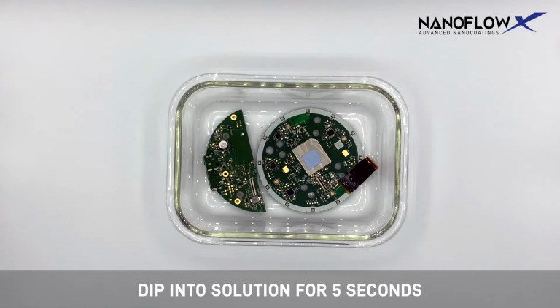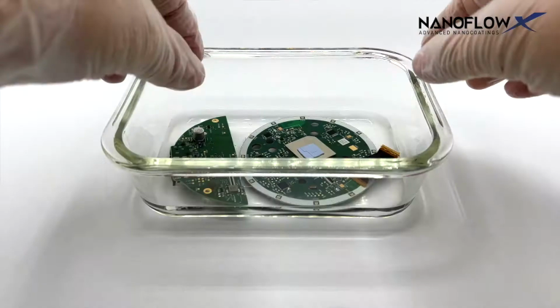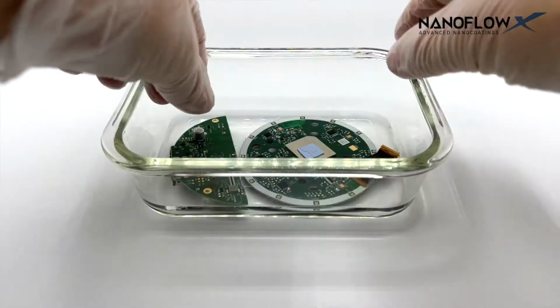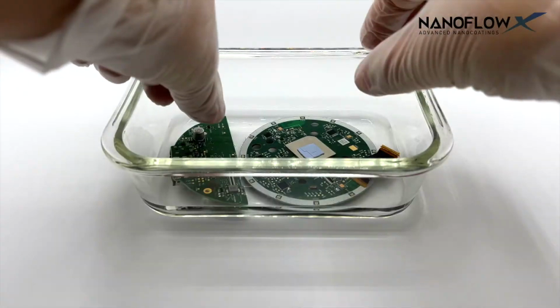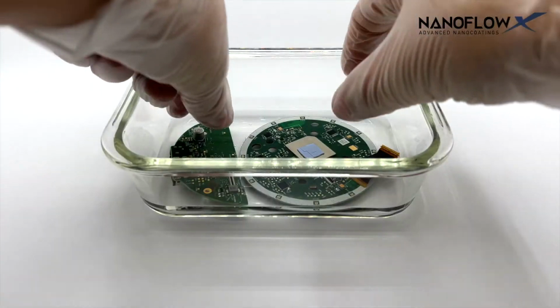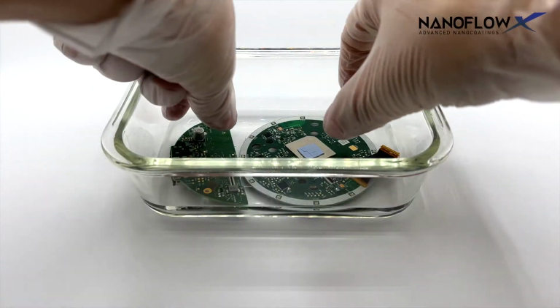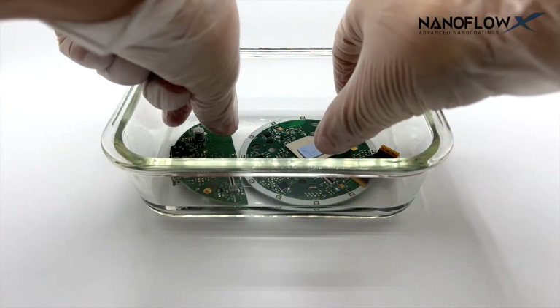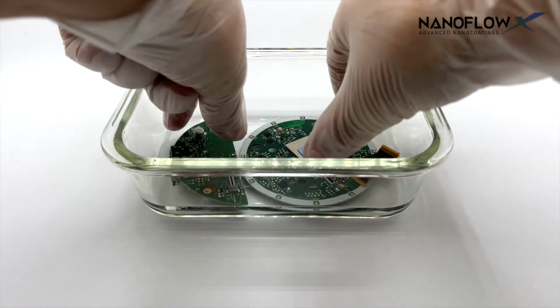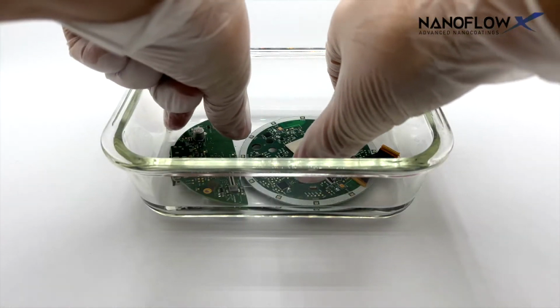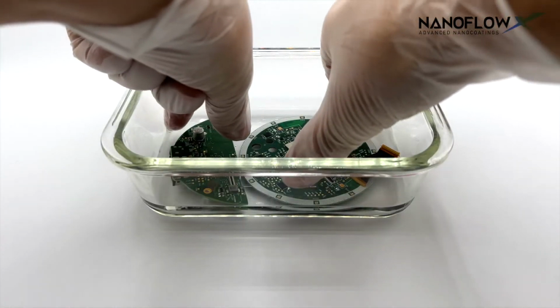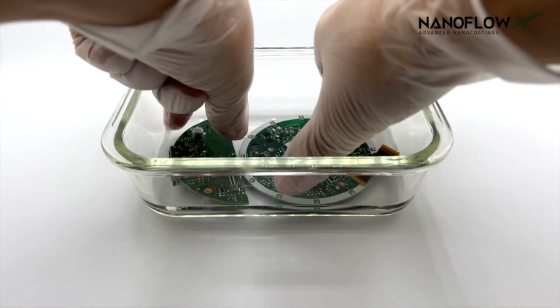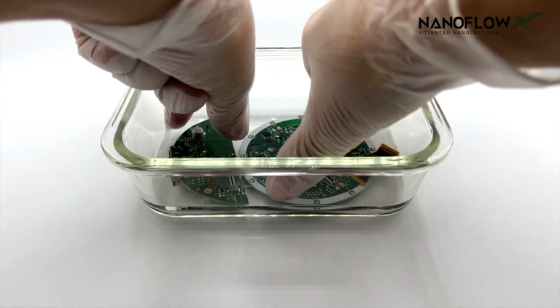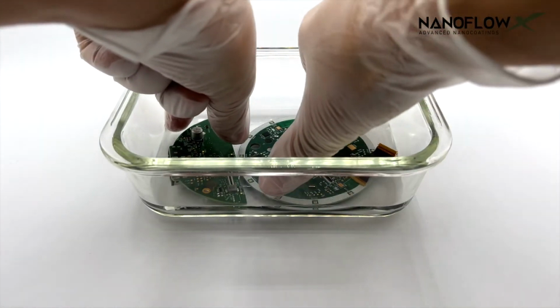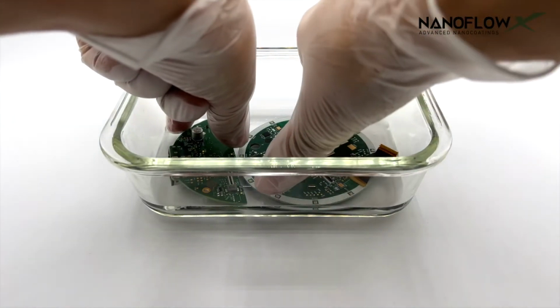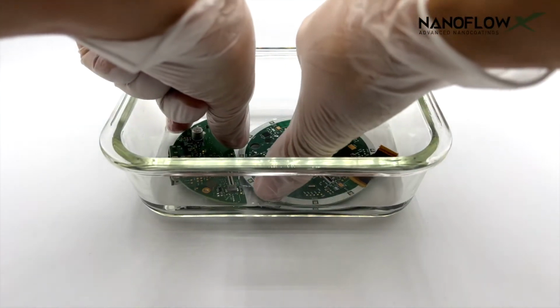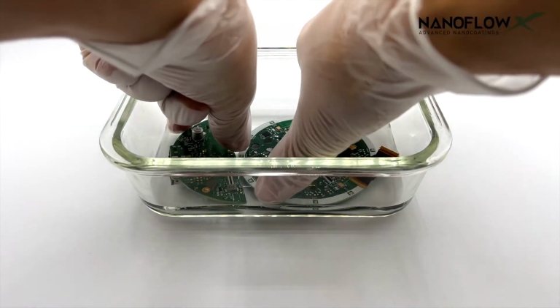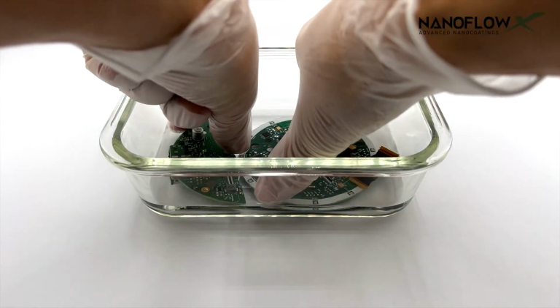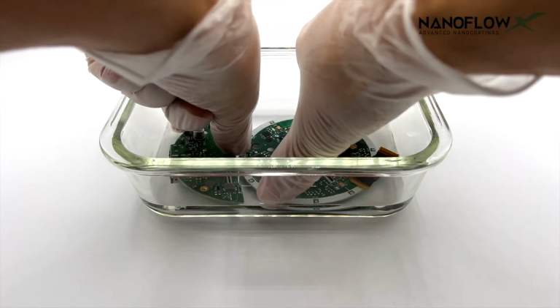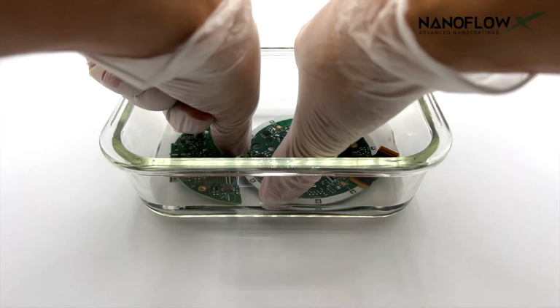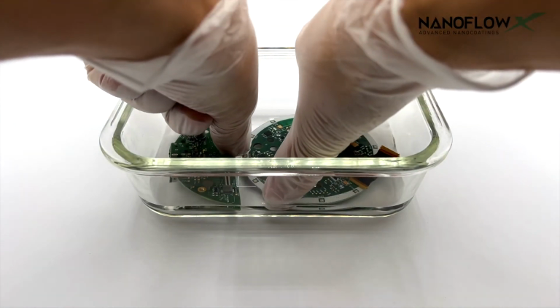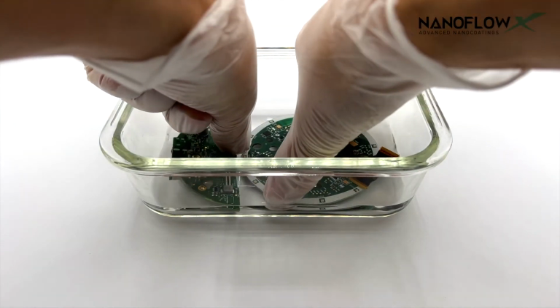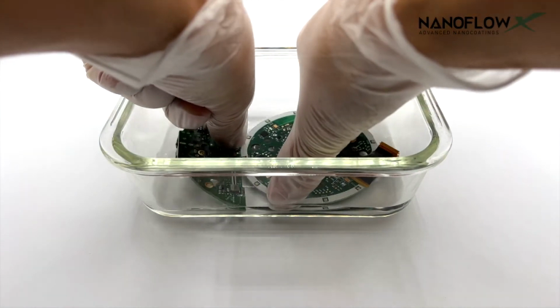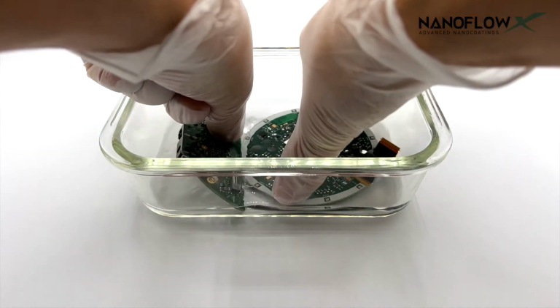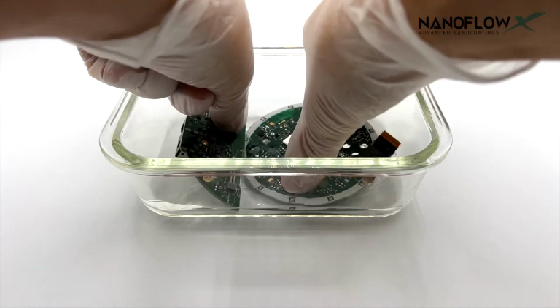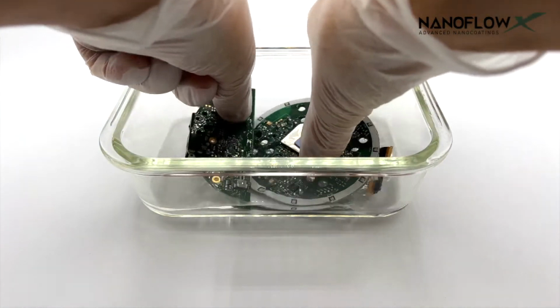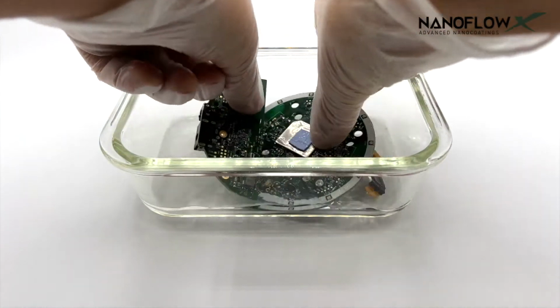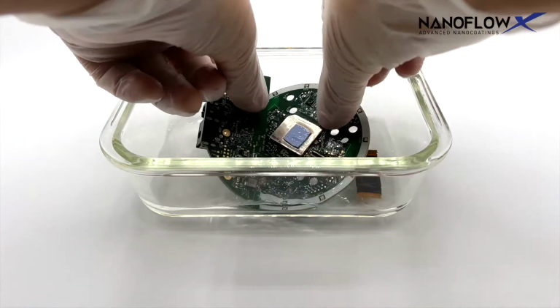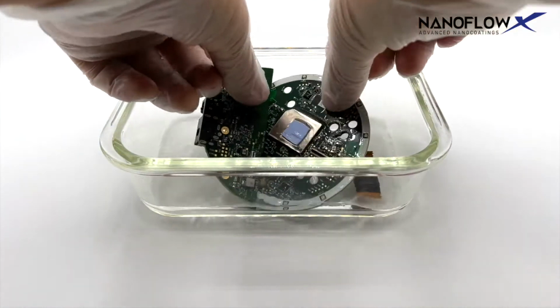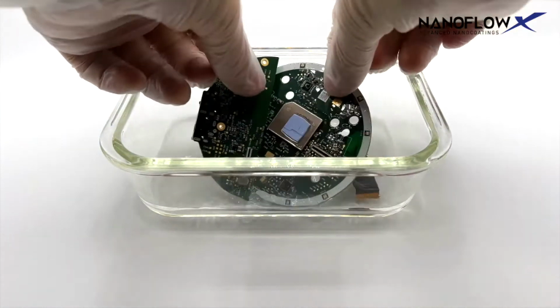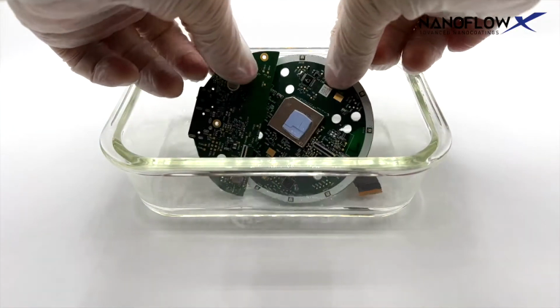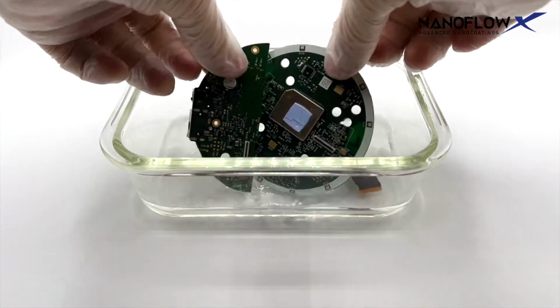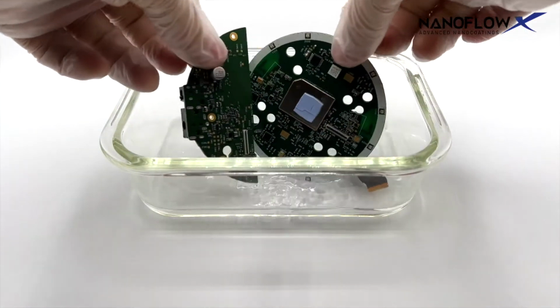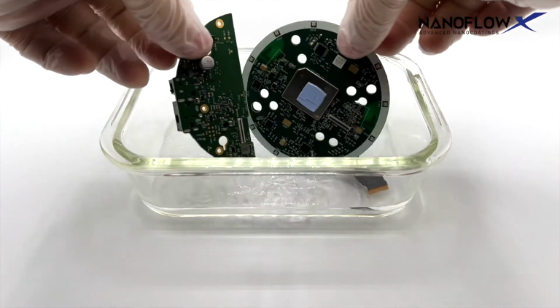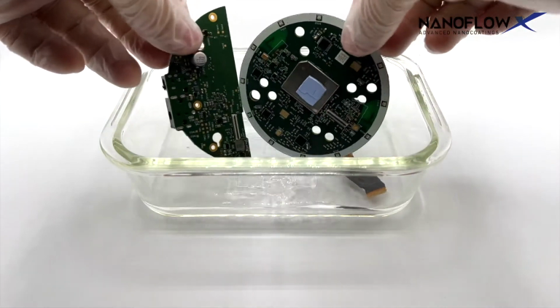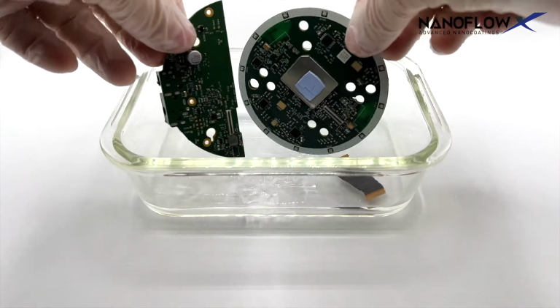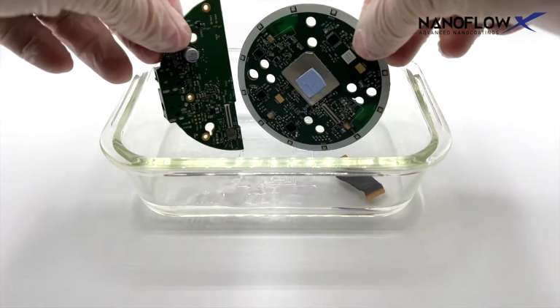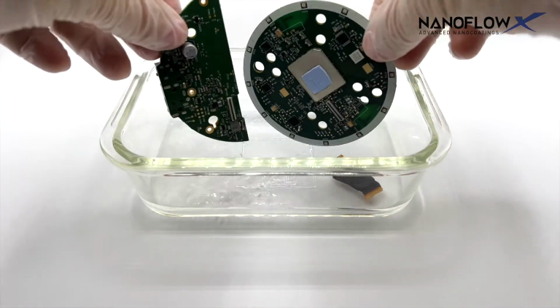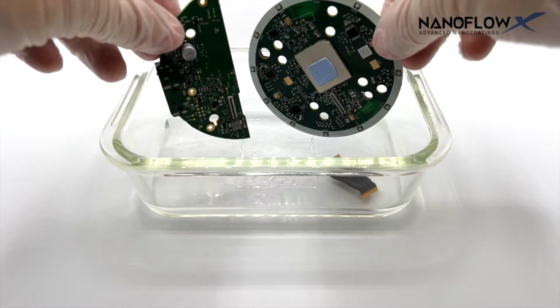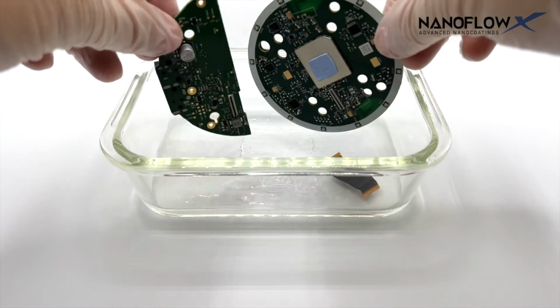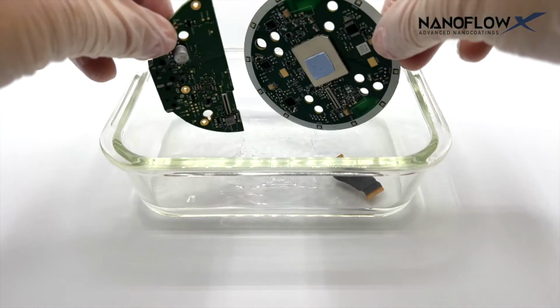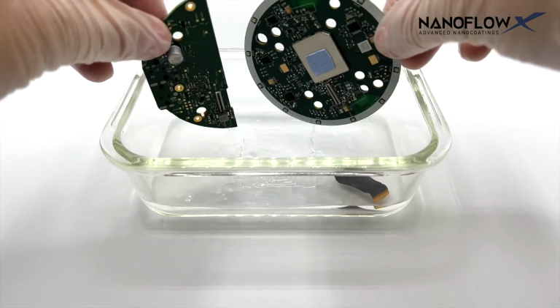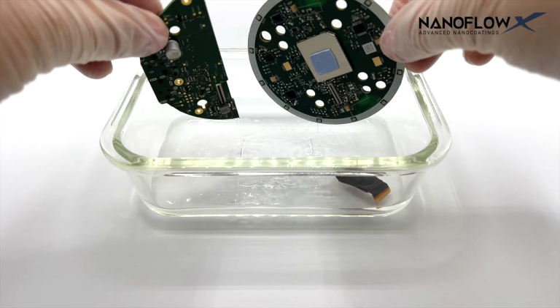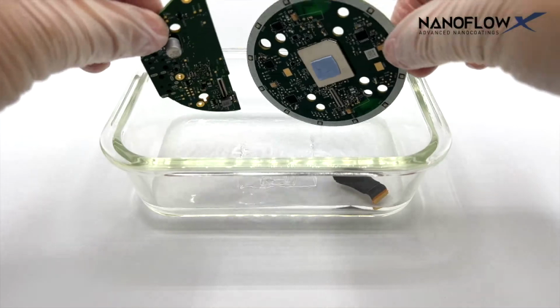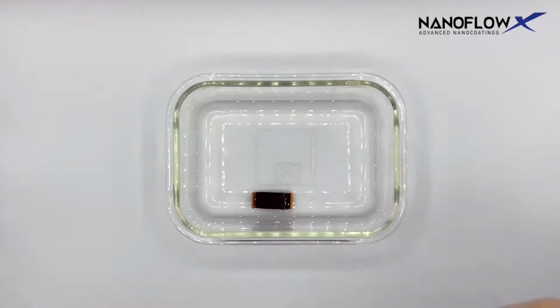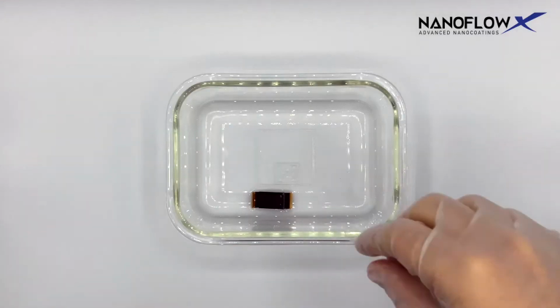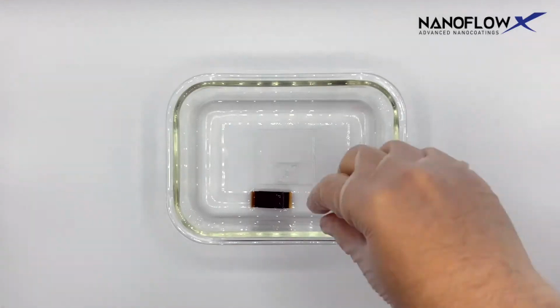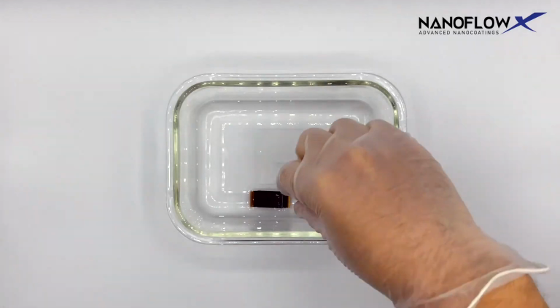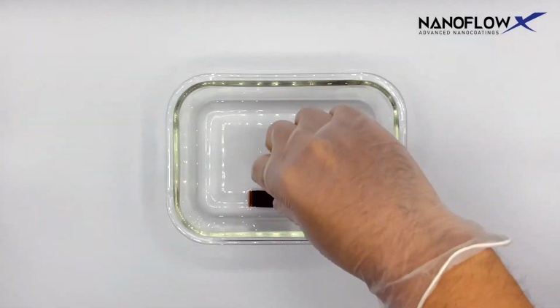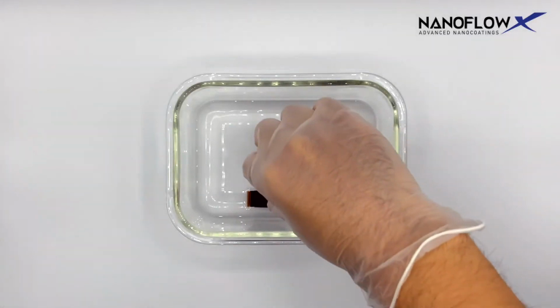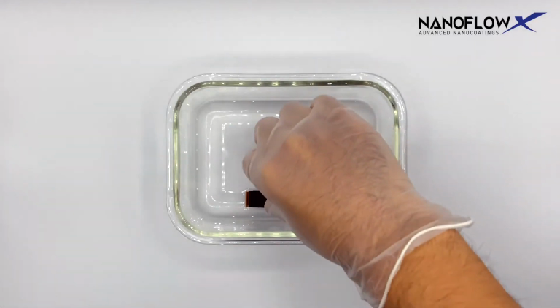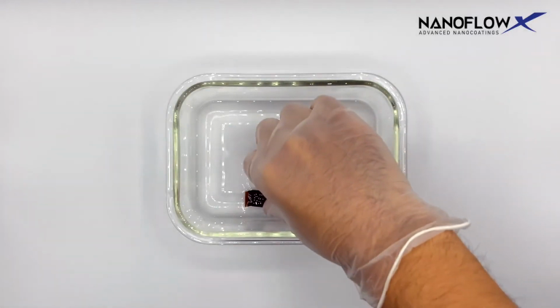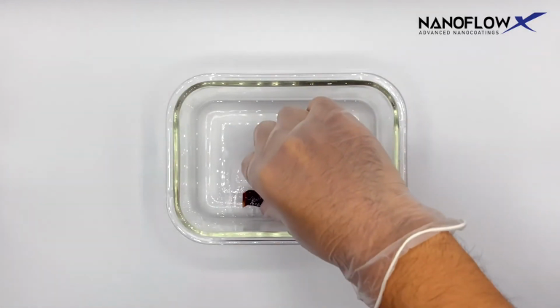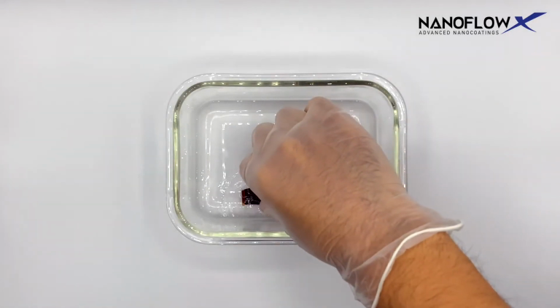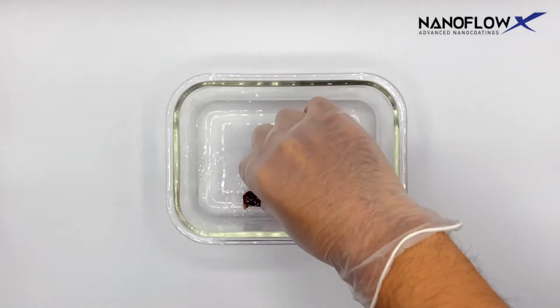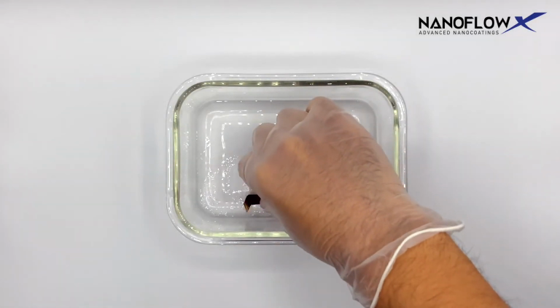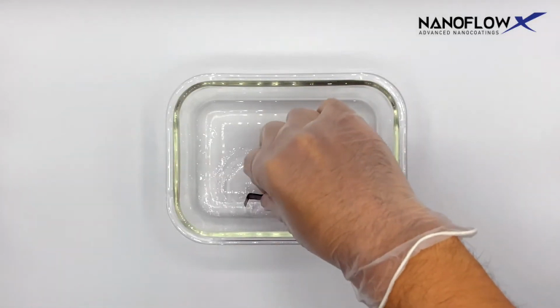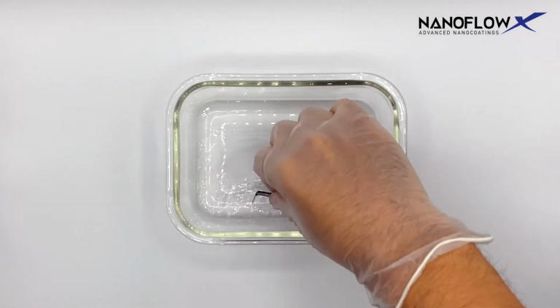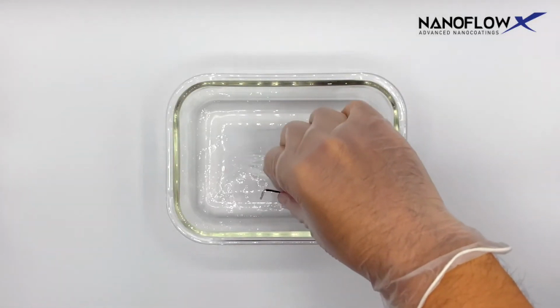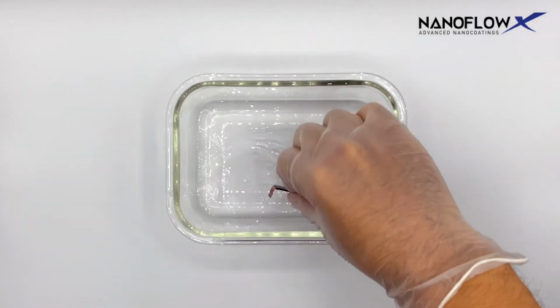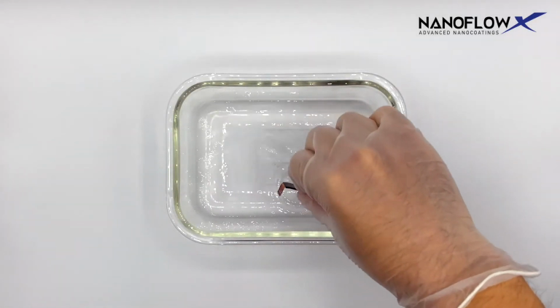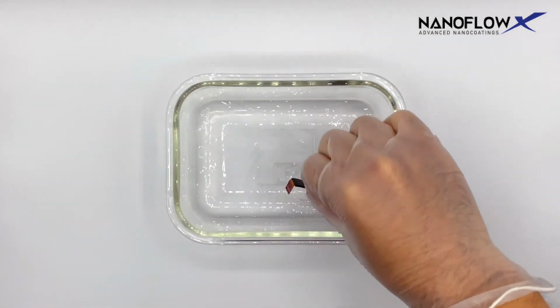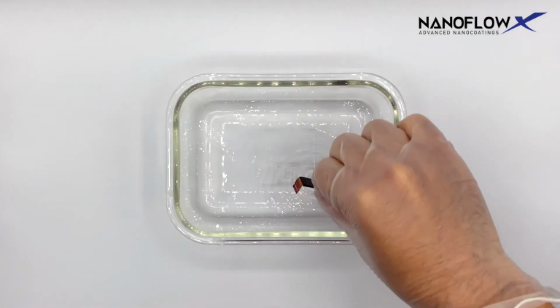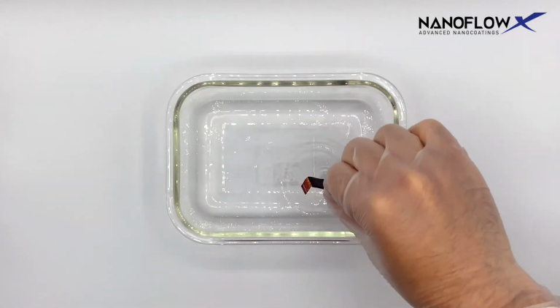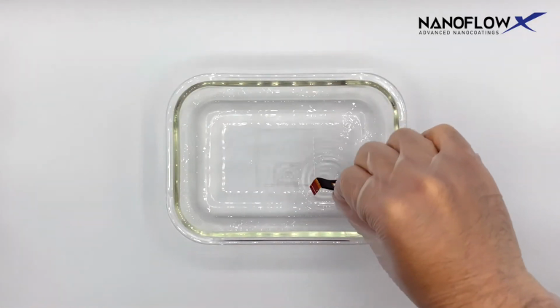Remove components by its sides only in a 45-degree angle. Allow excess solution to drain for five seconds.